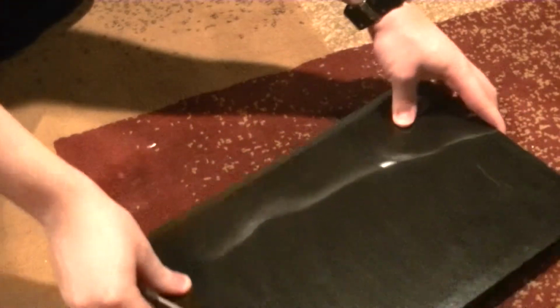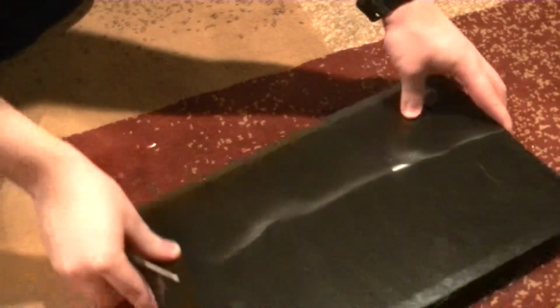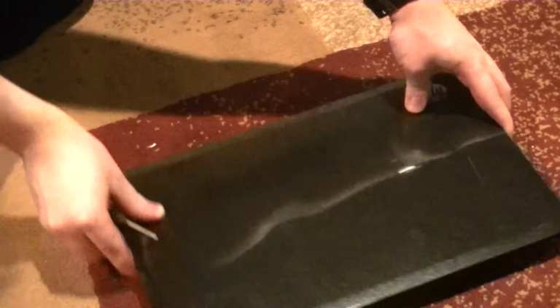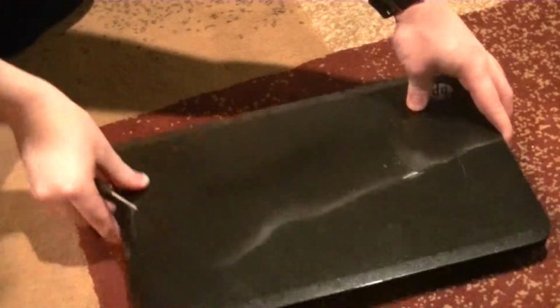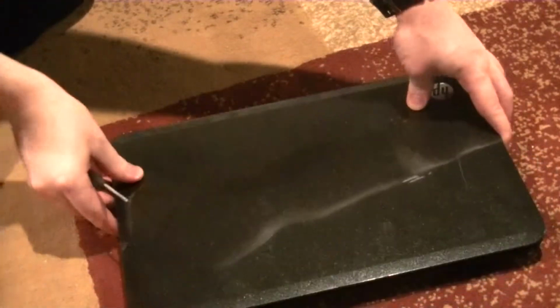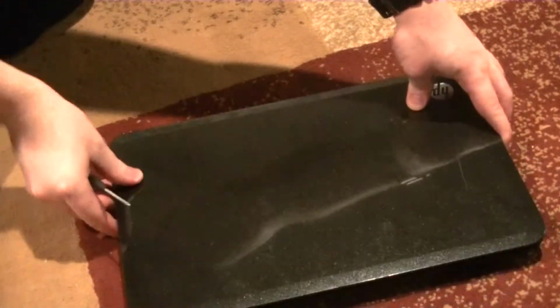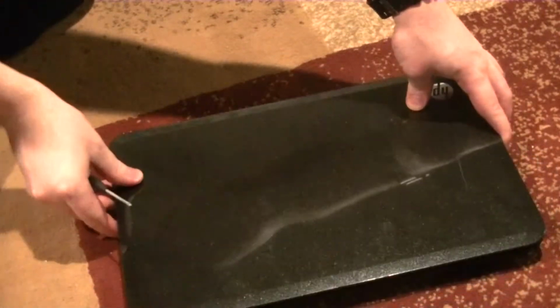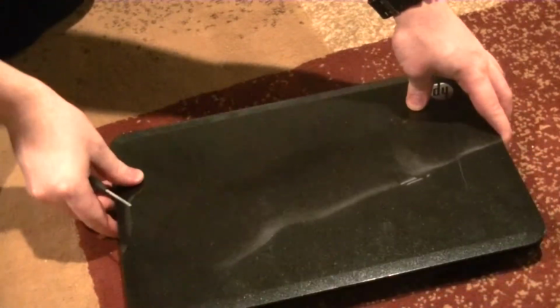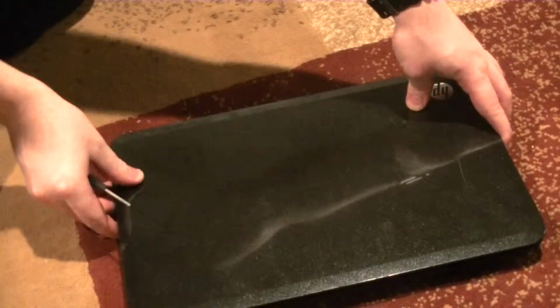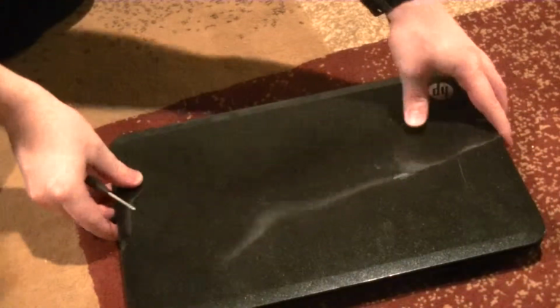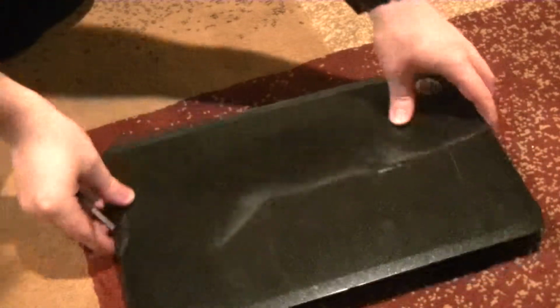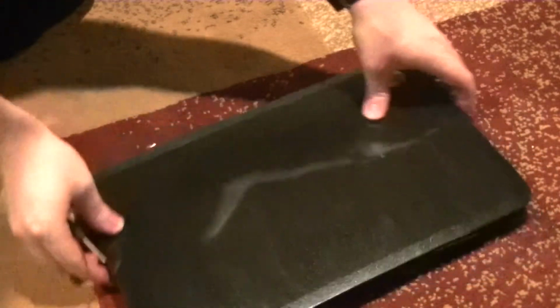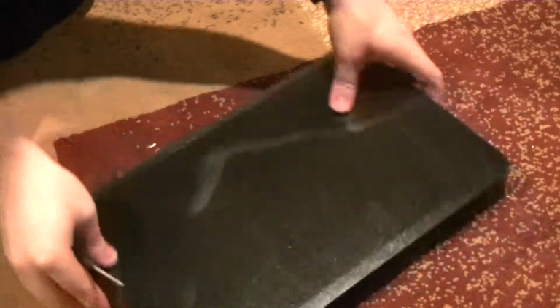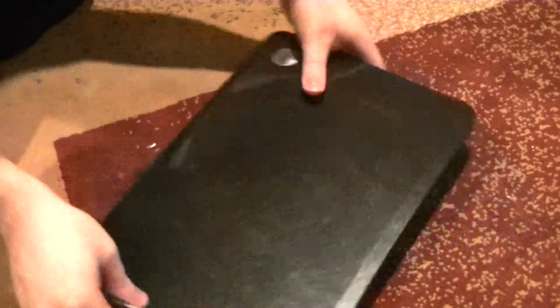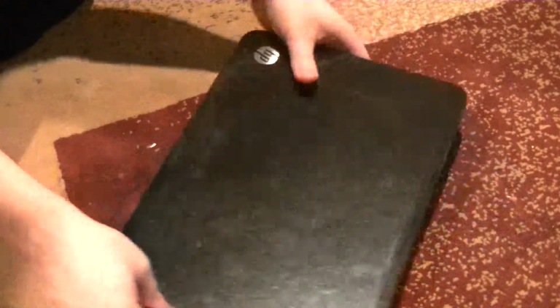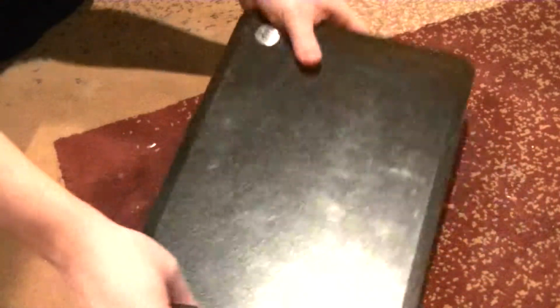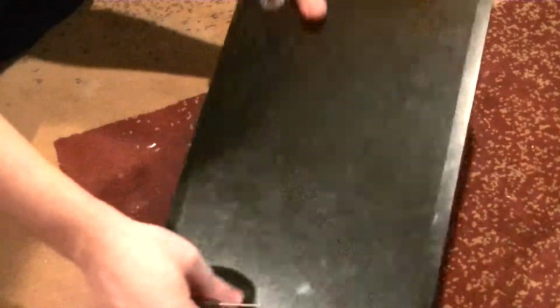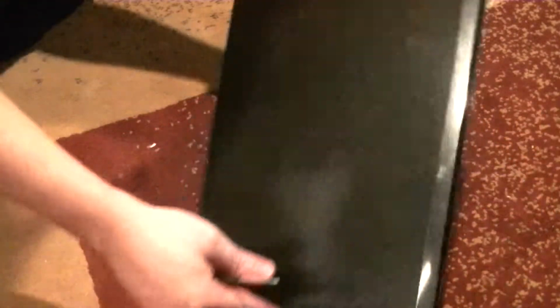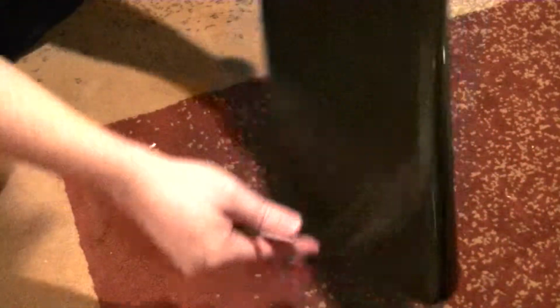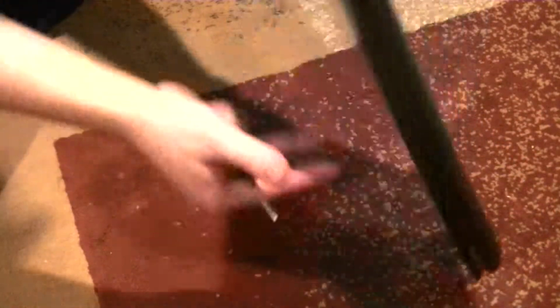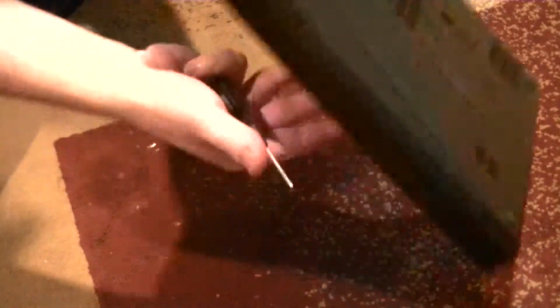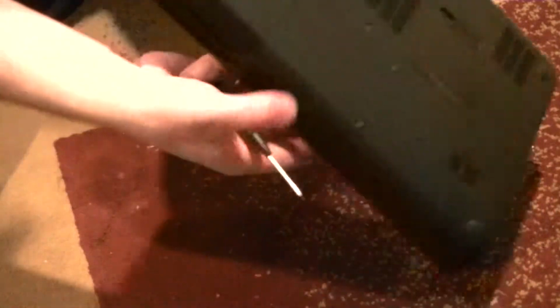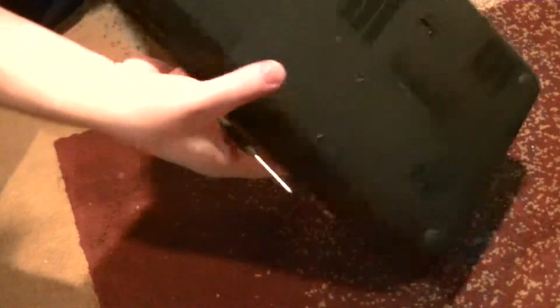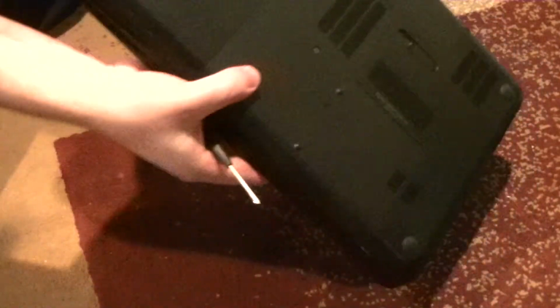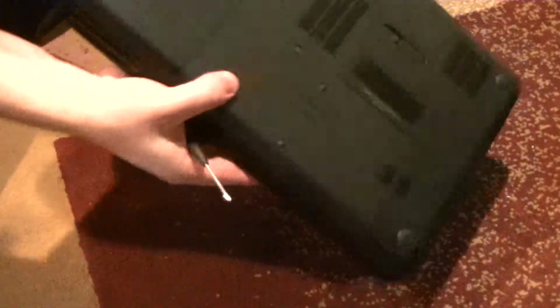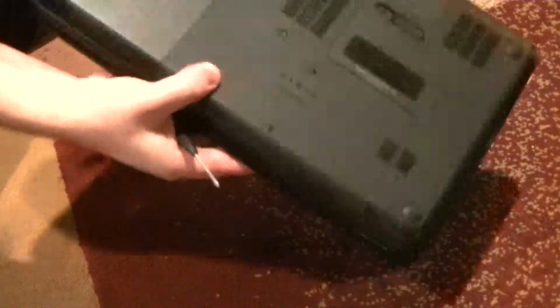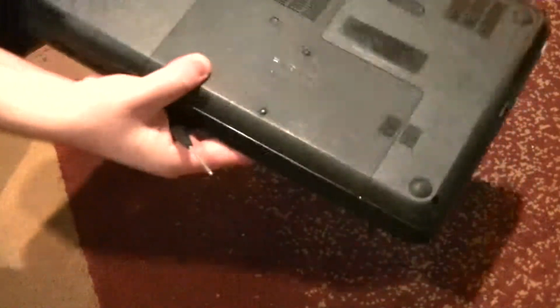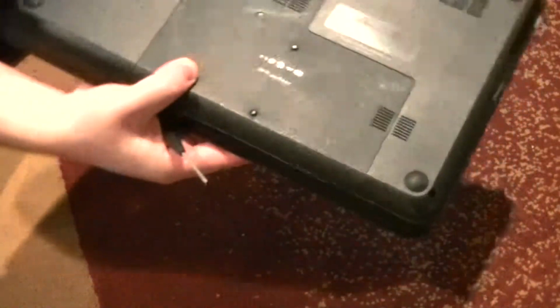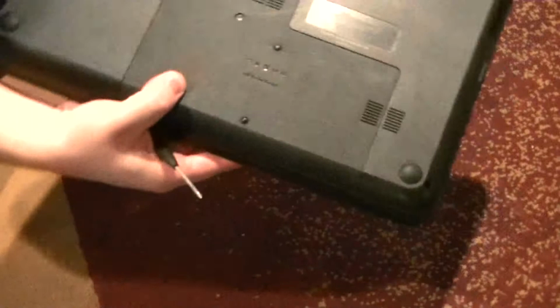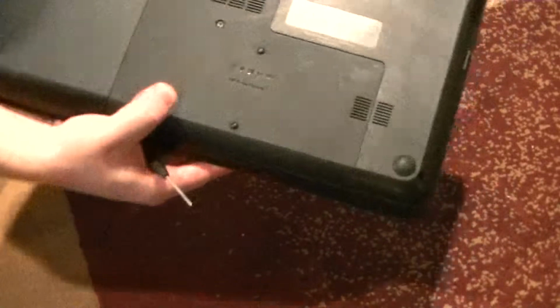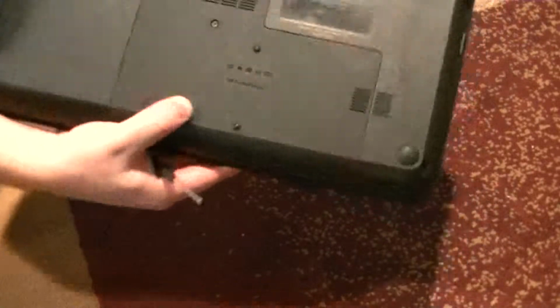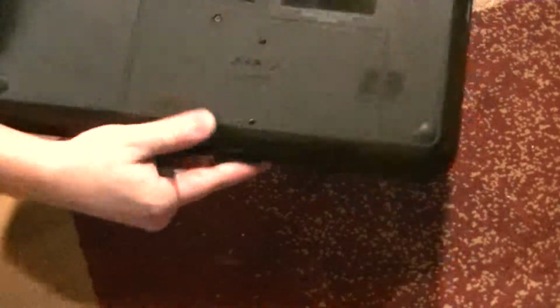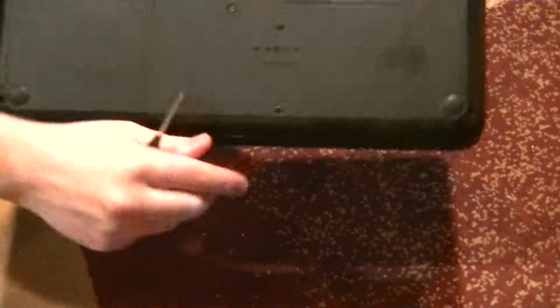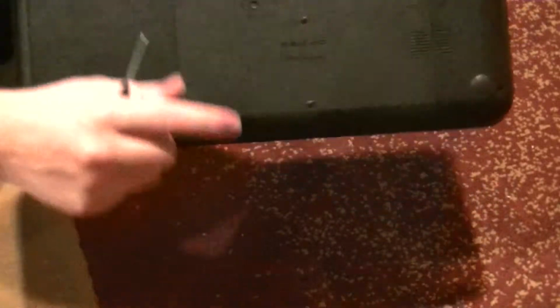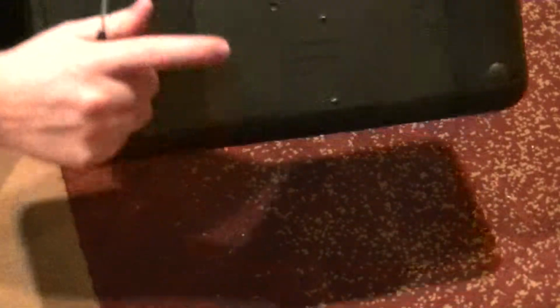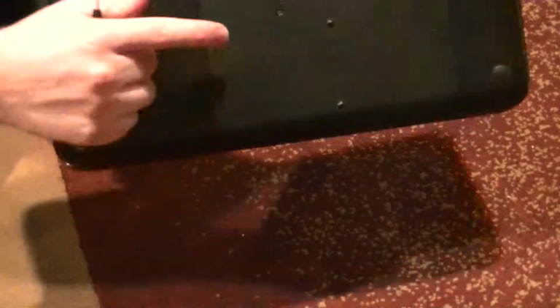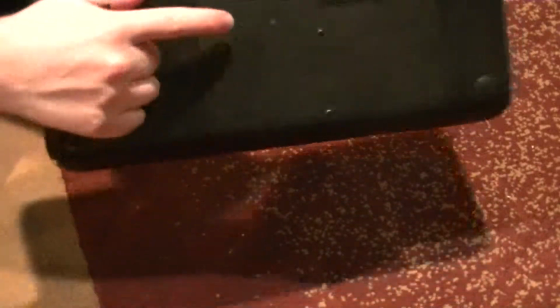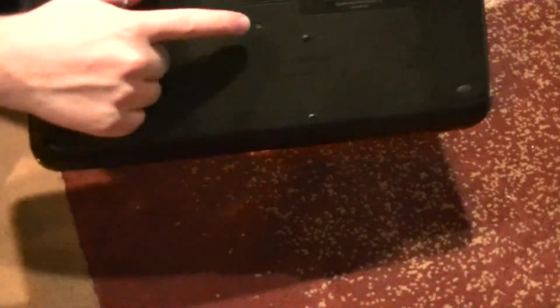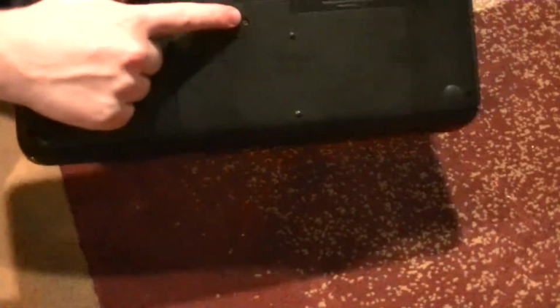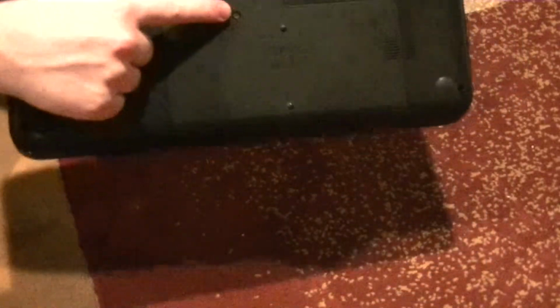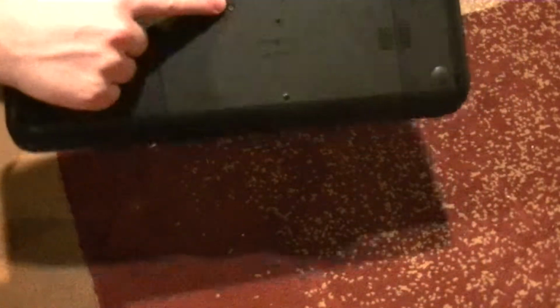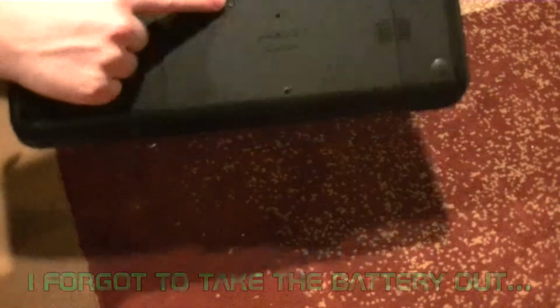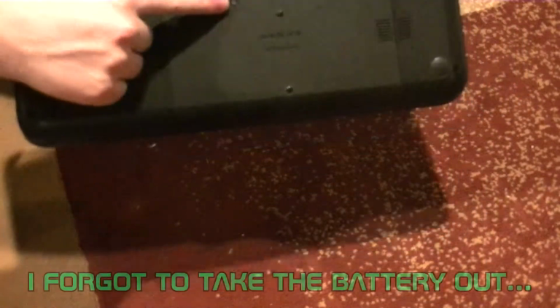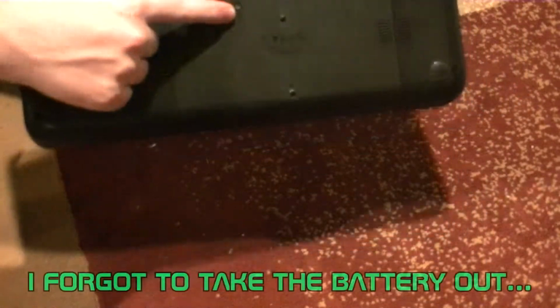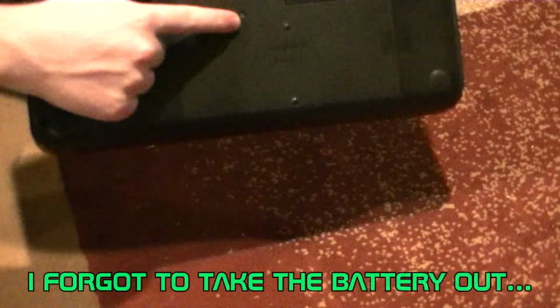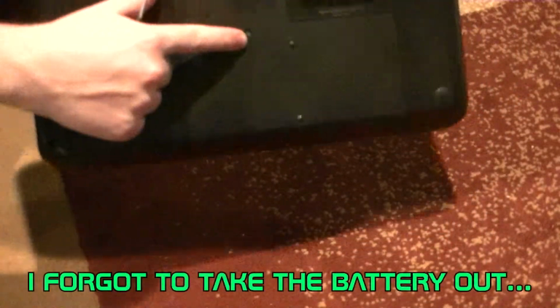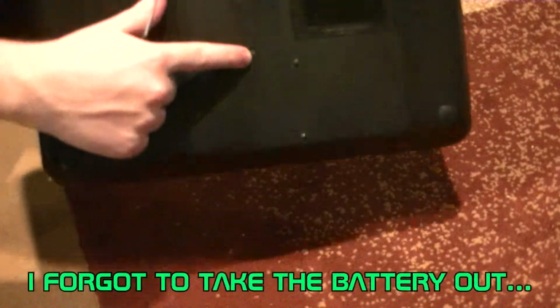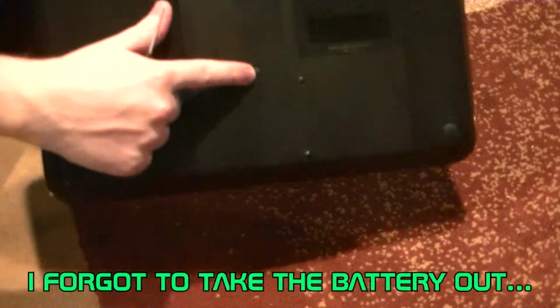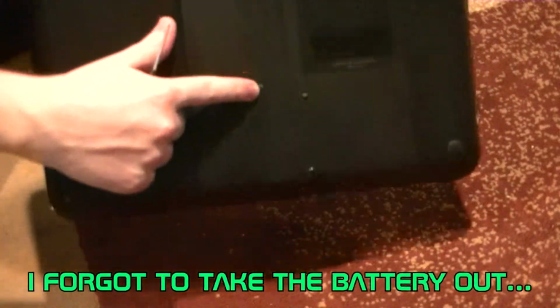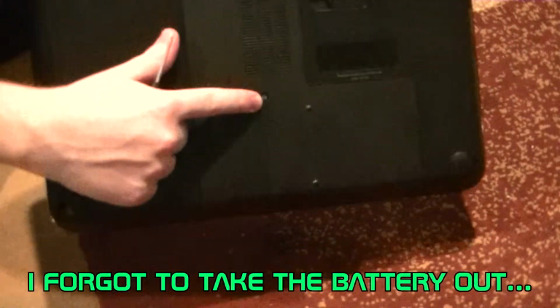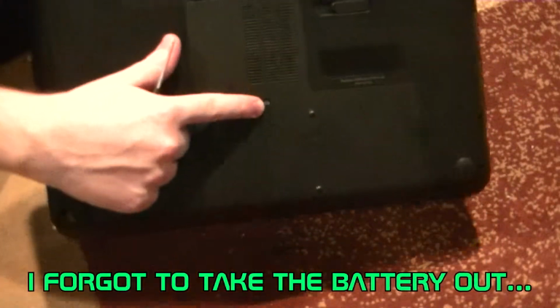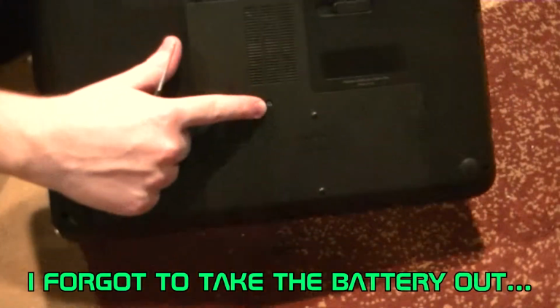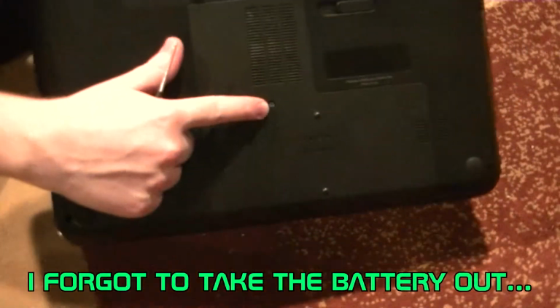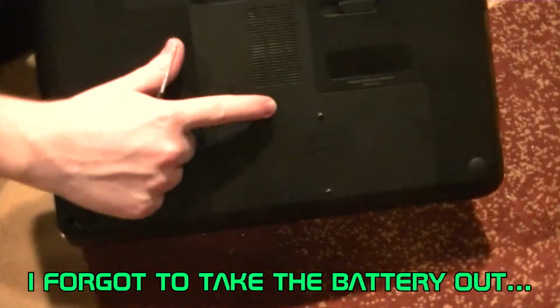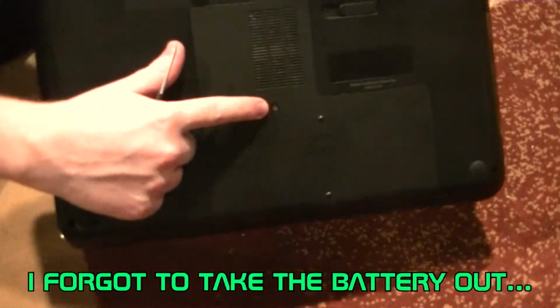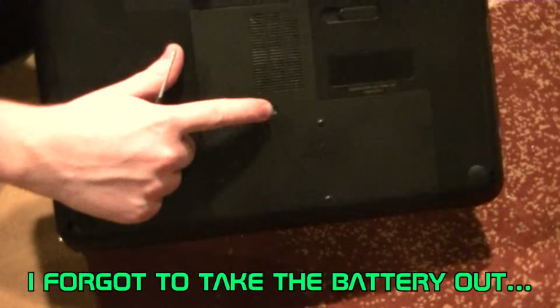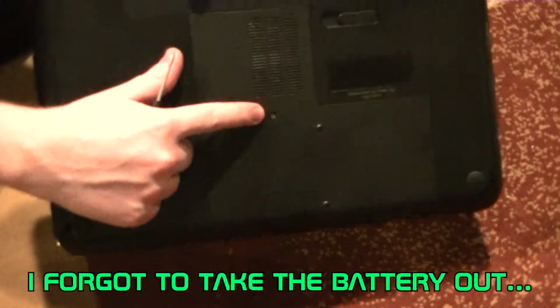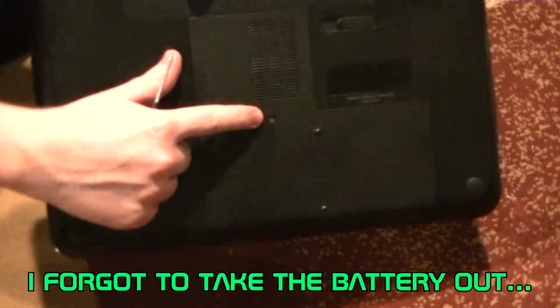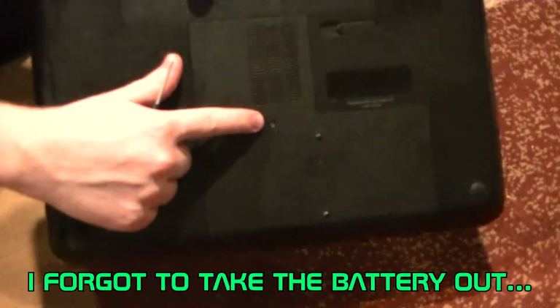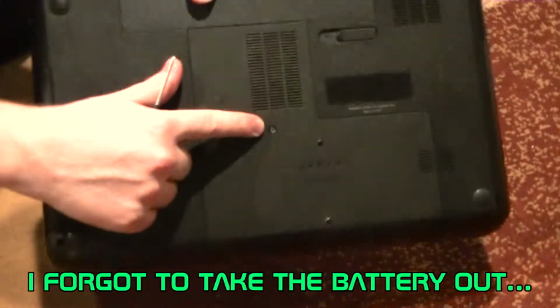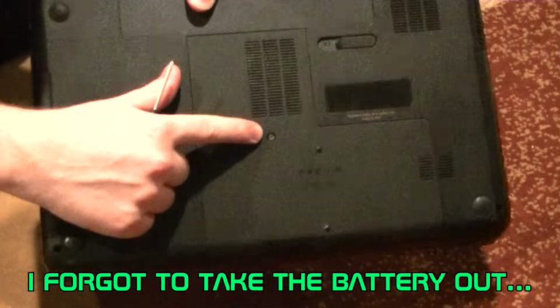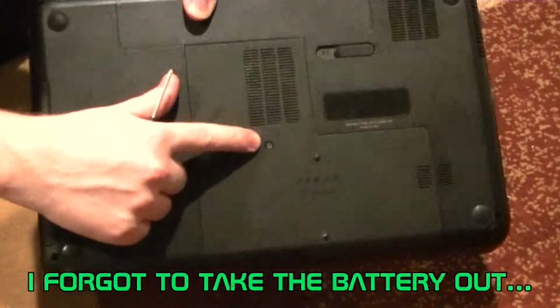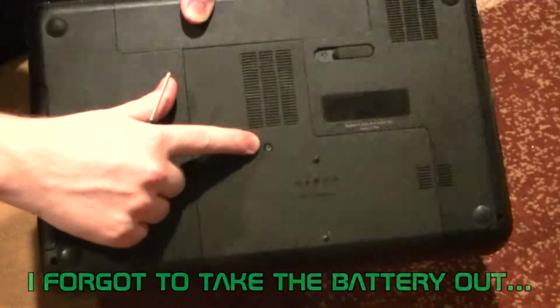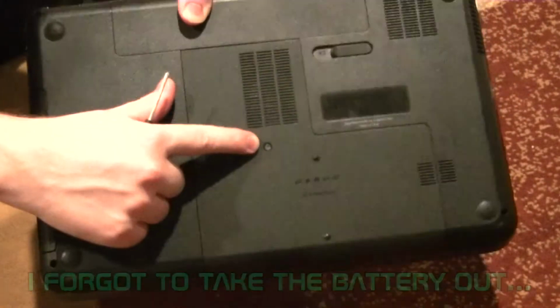Before we open this guy up, first make sure it's unplugged and the battery is removed. Each laptop has a slightly different method of doing this.